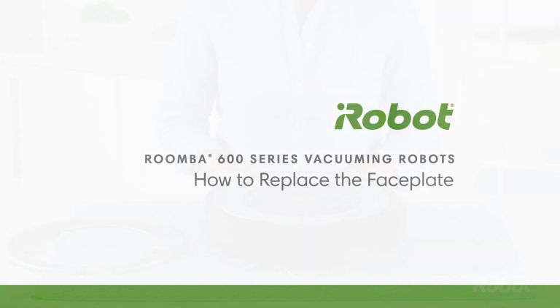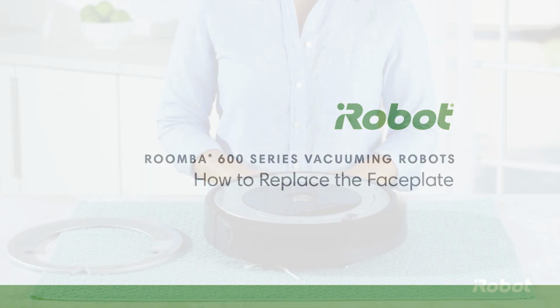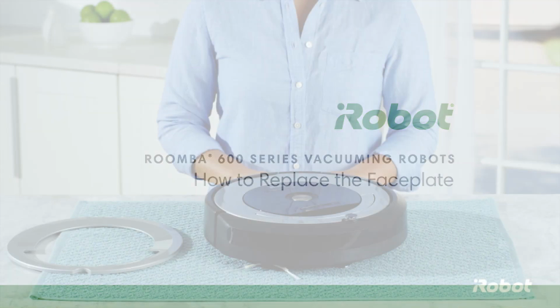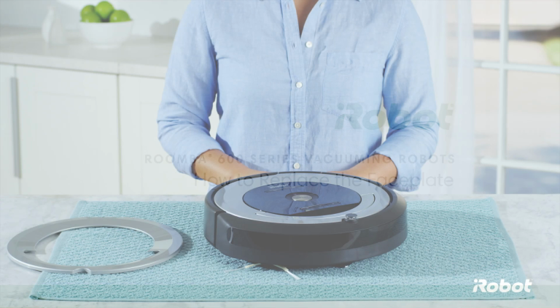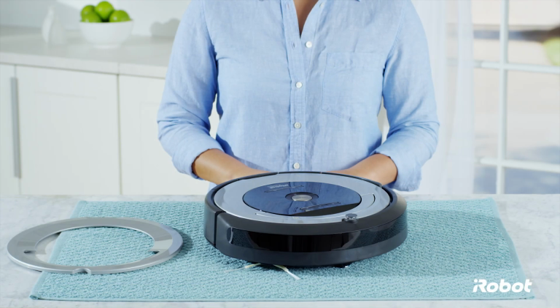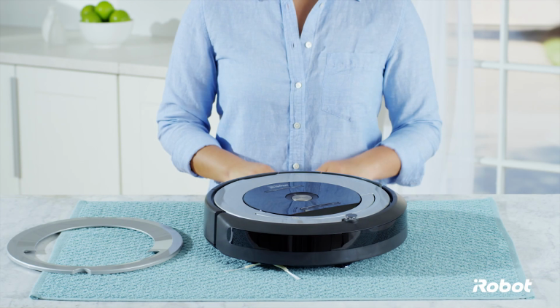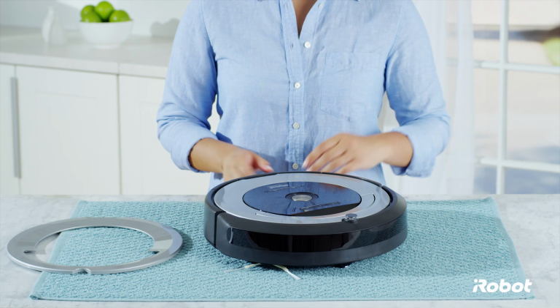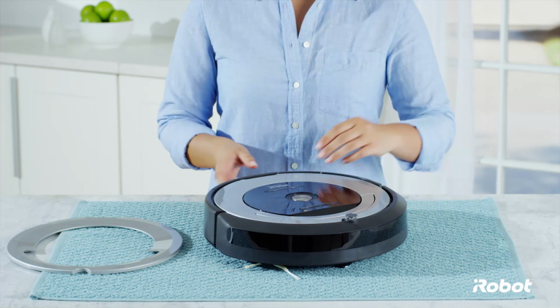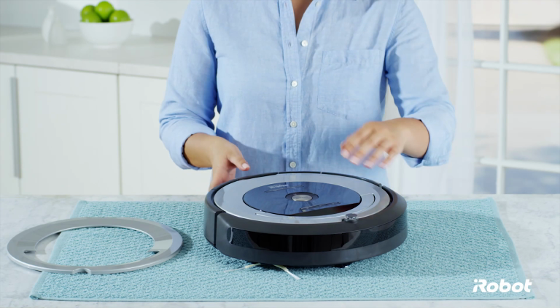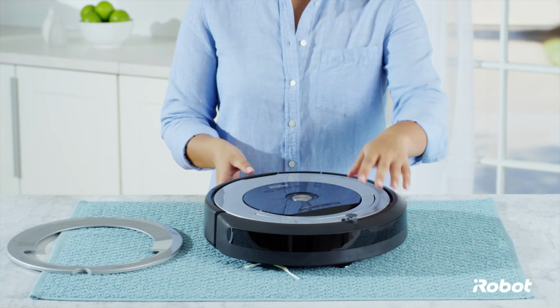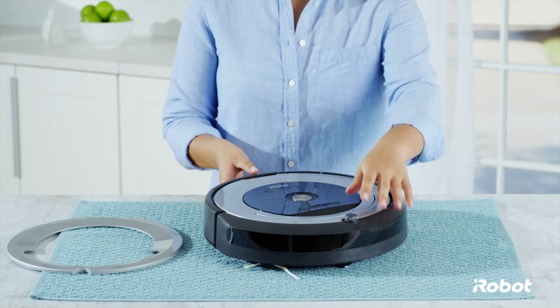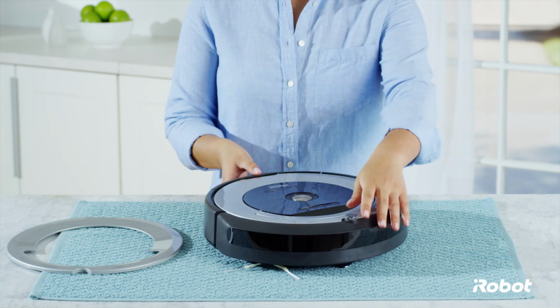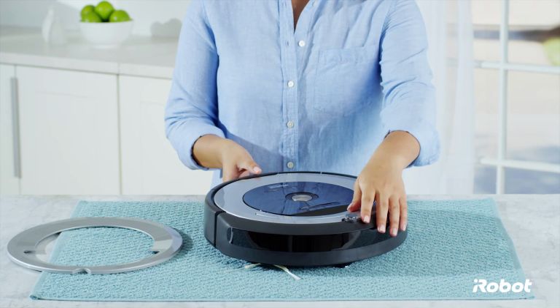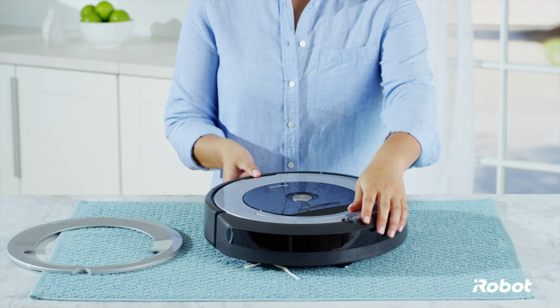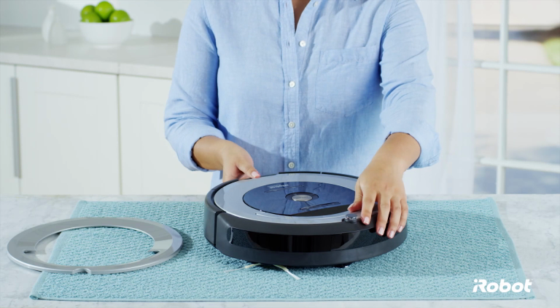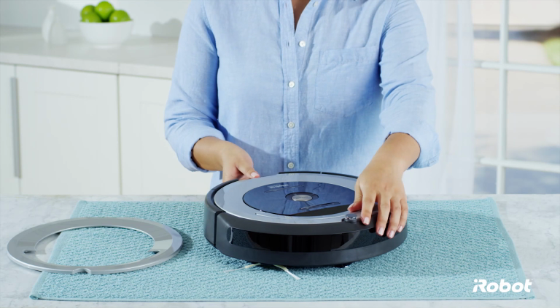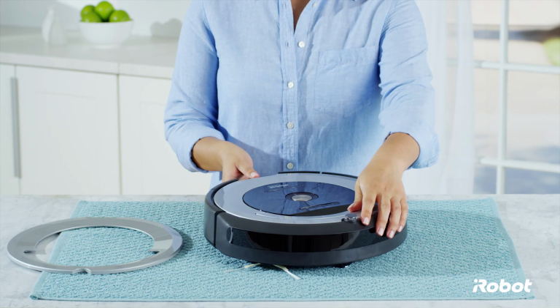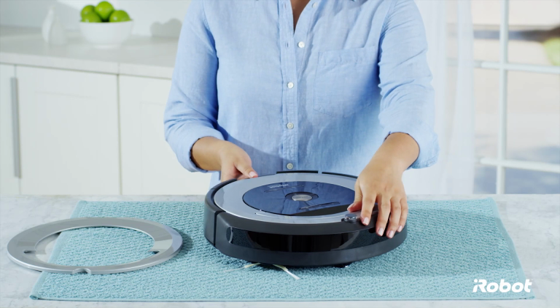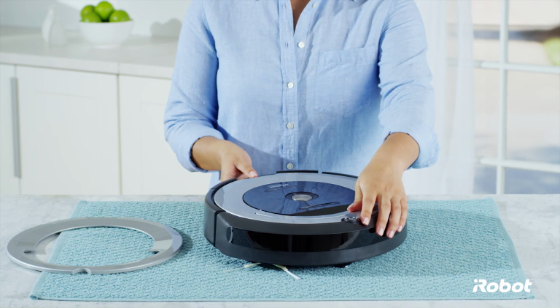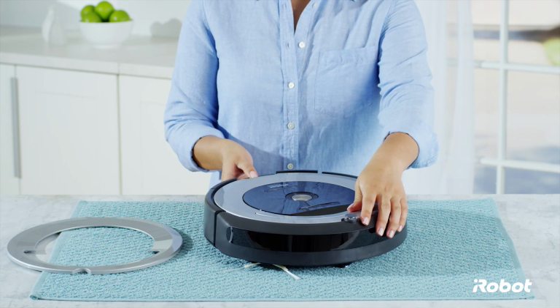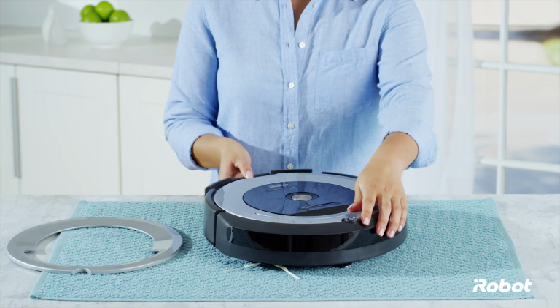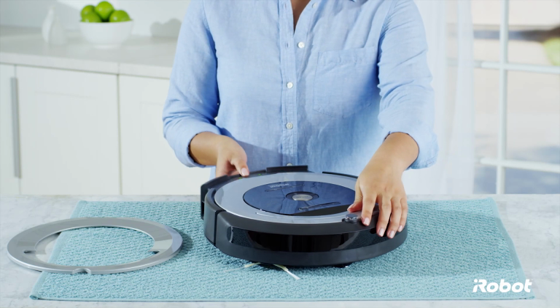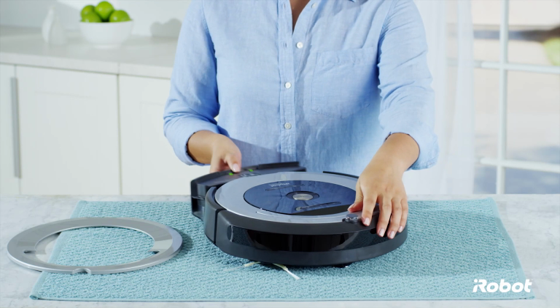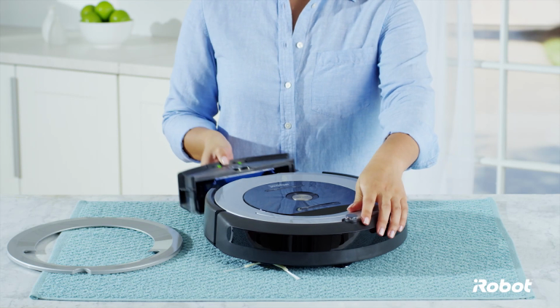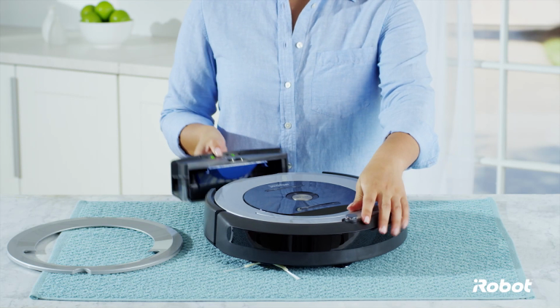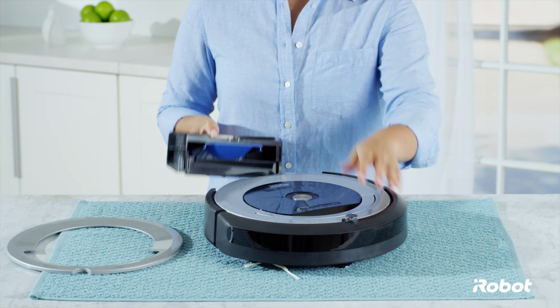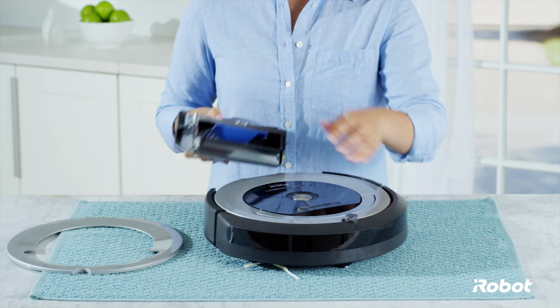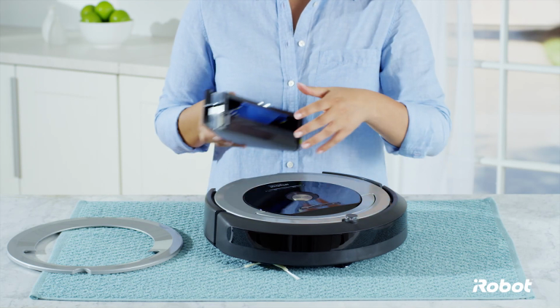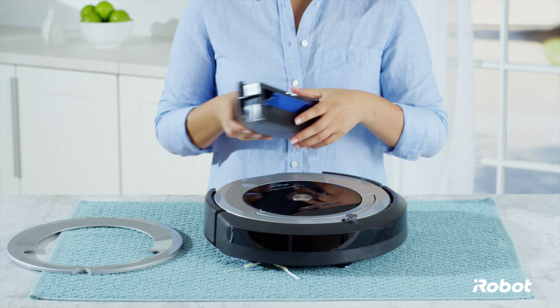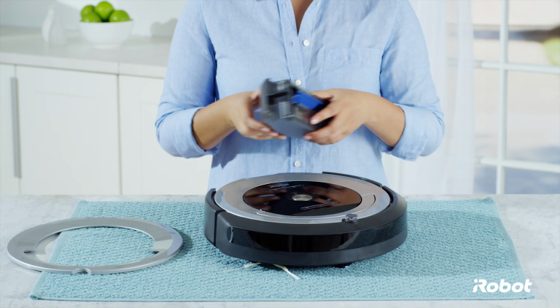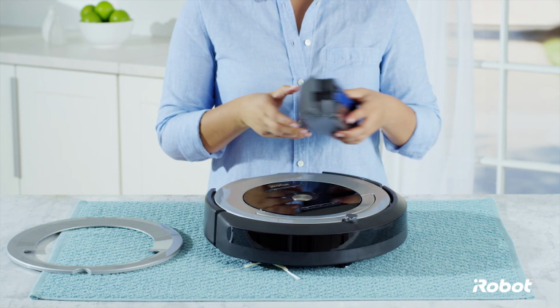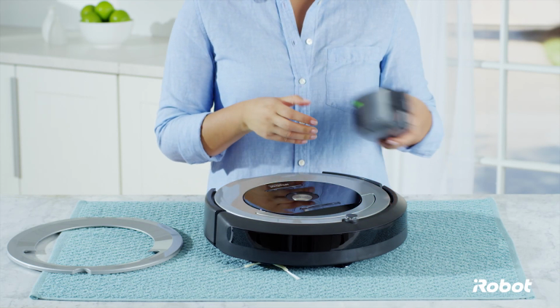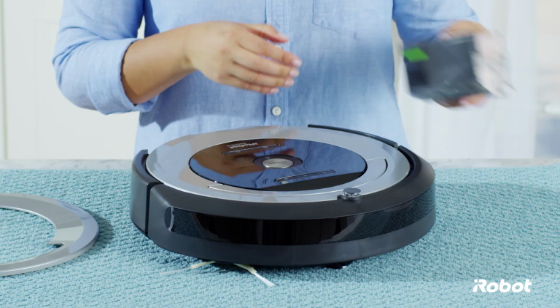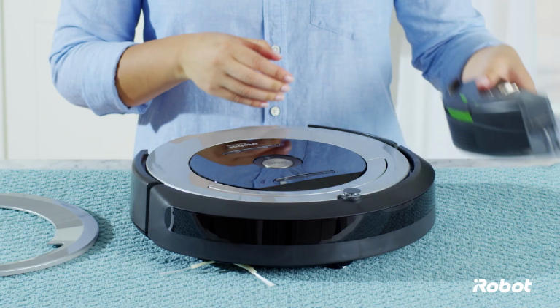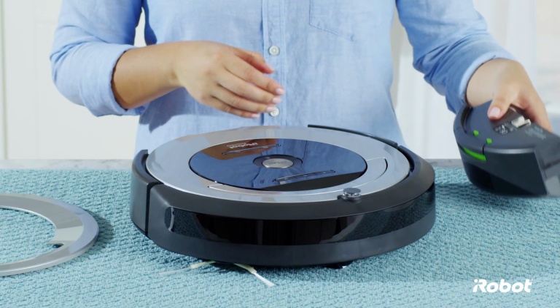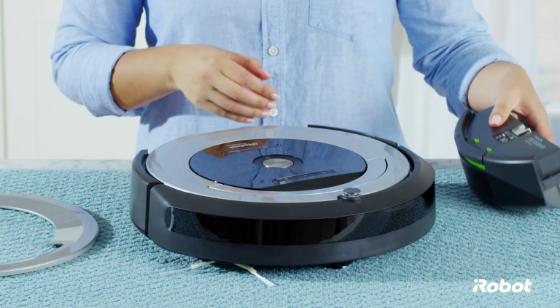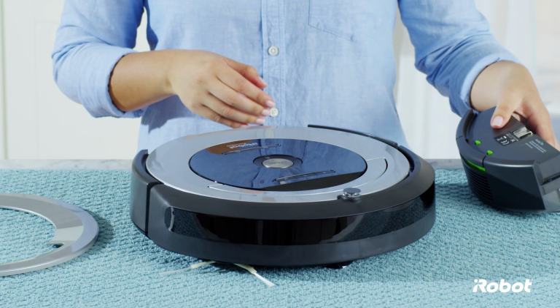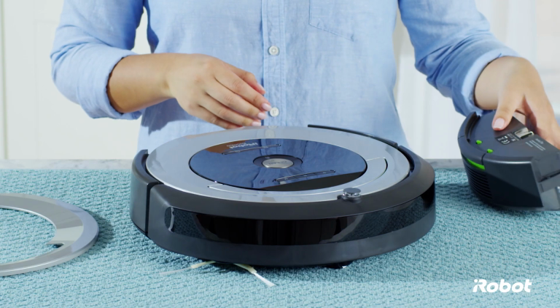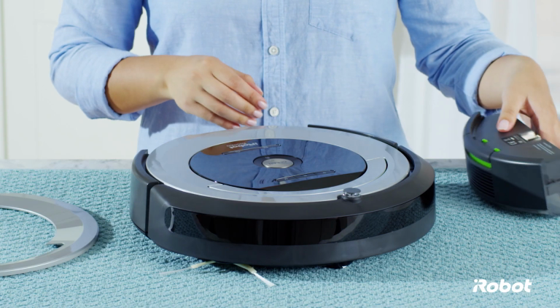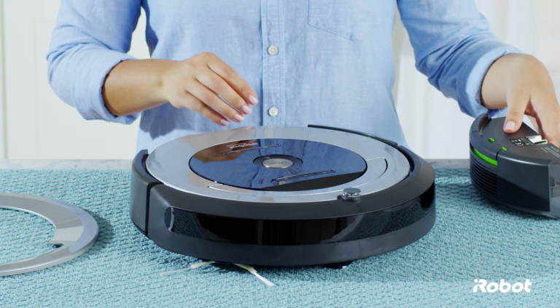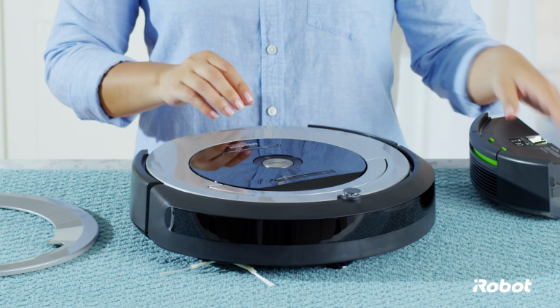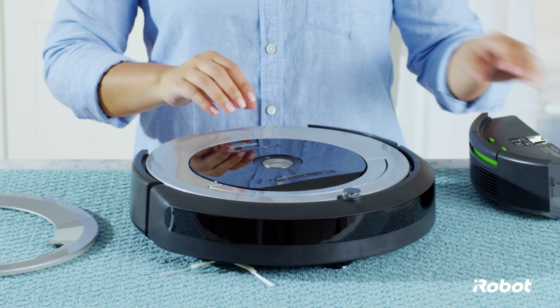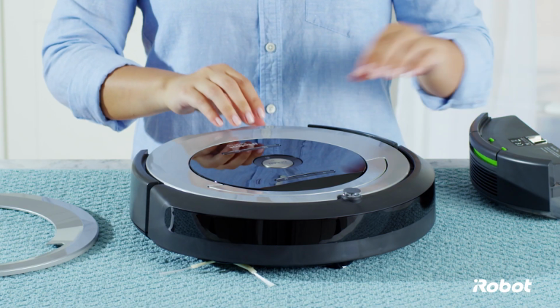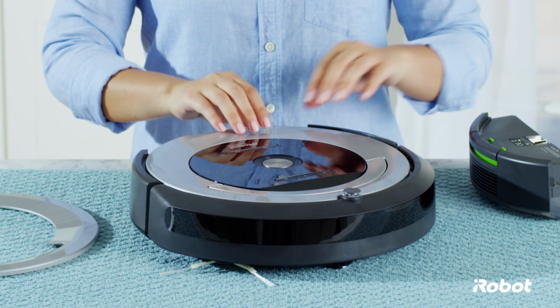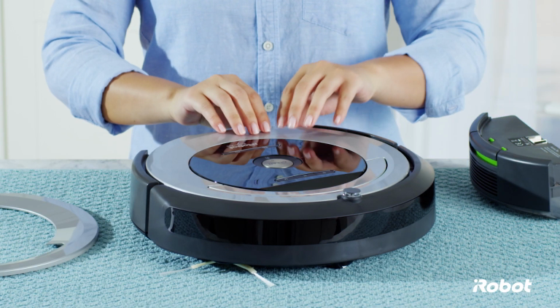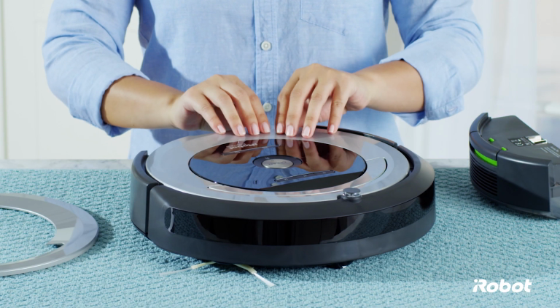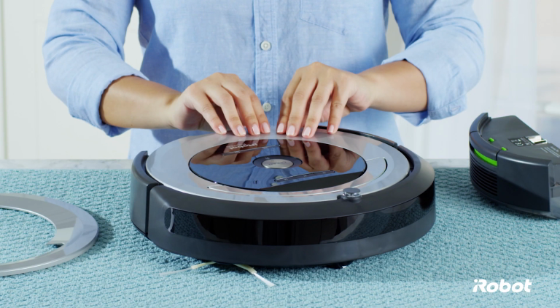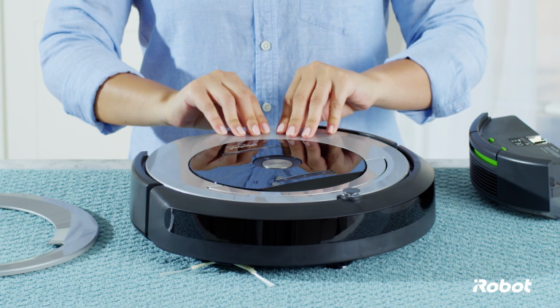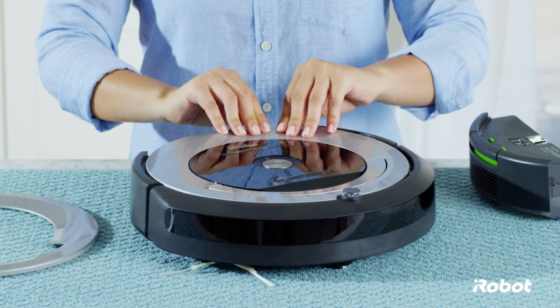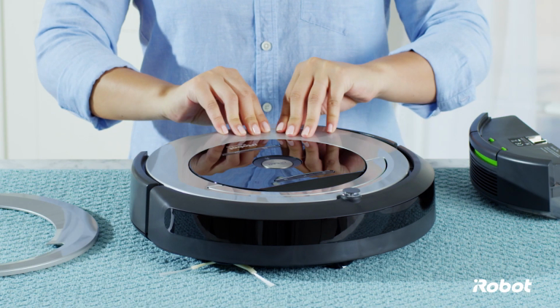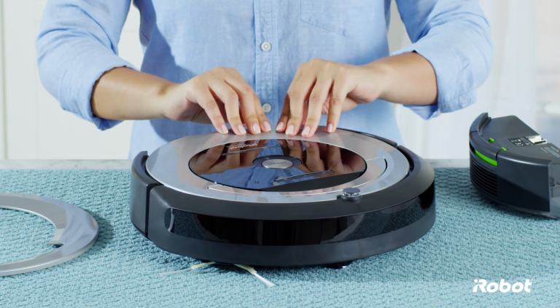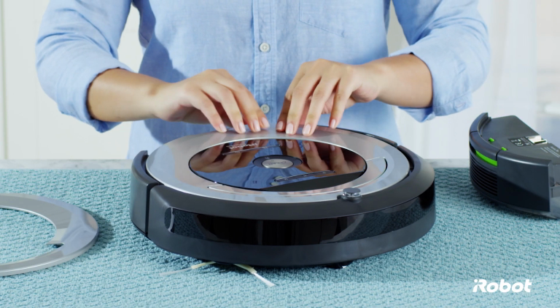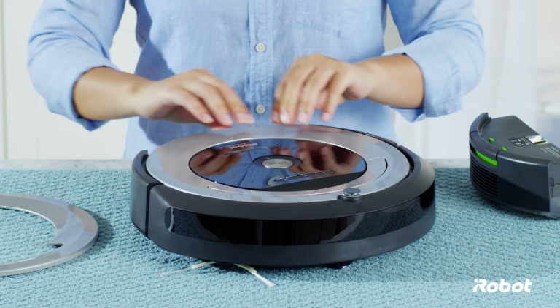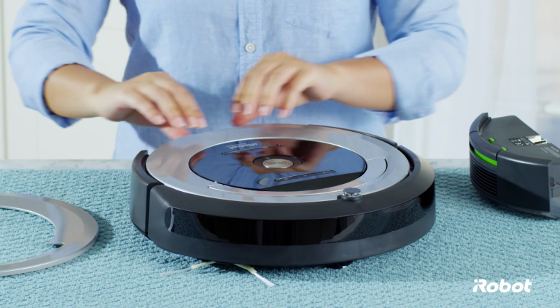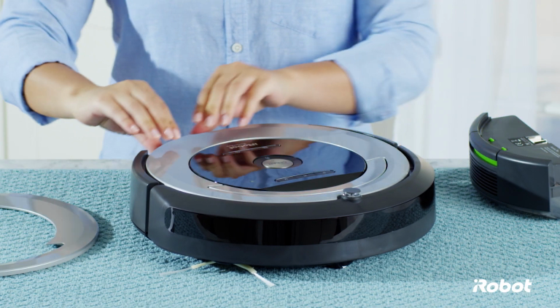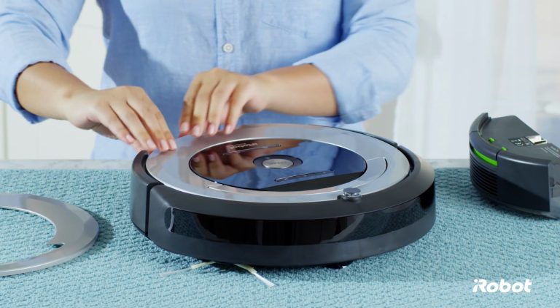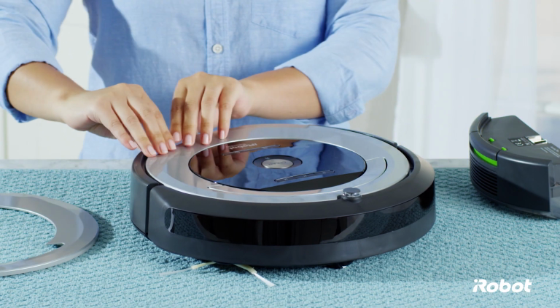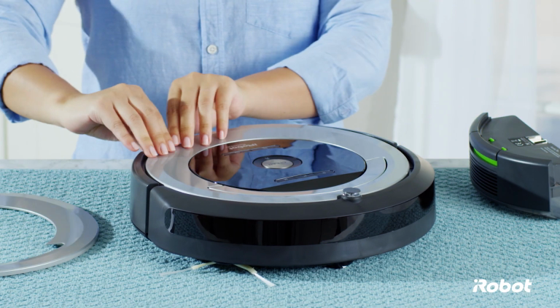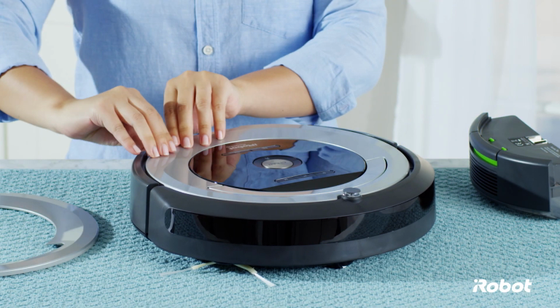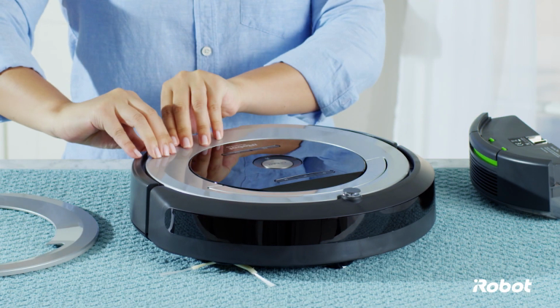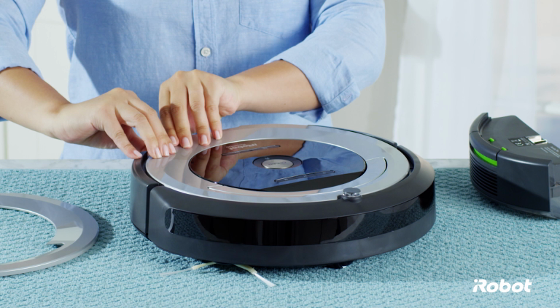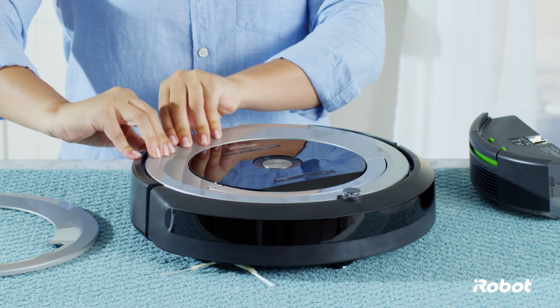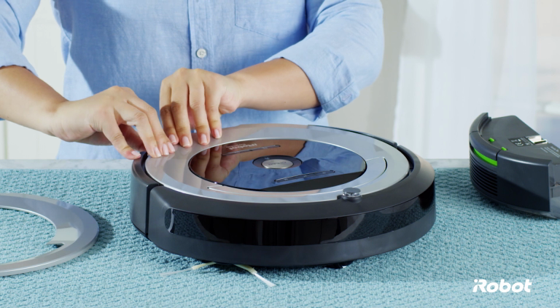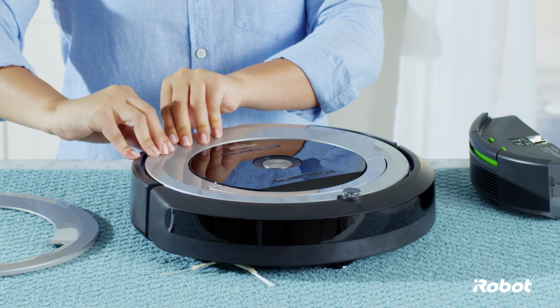Press the bin release tab and remove the bin. Remove the faceplate by pulling it up from the back of the robot.